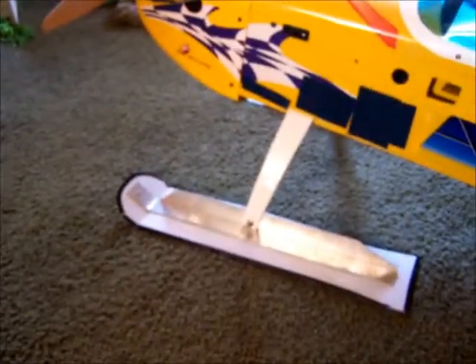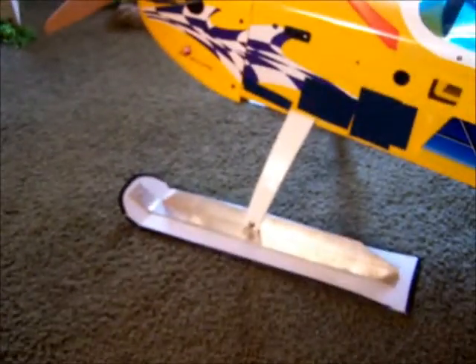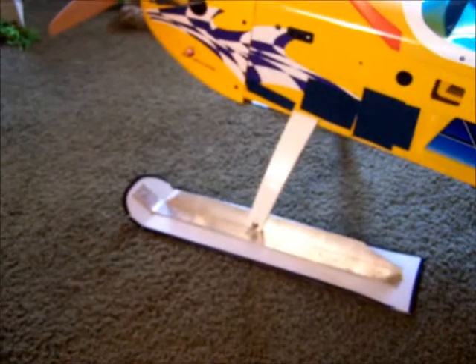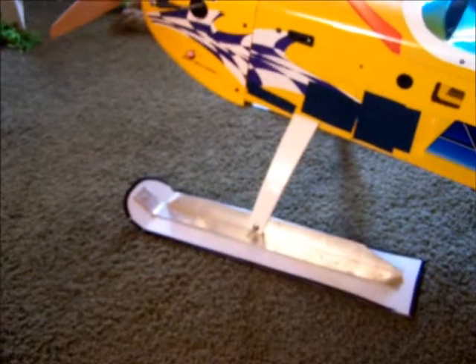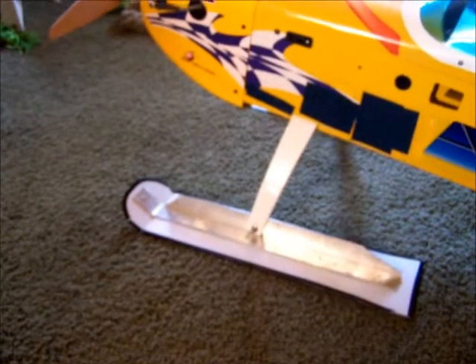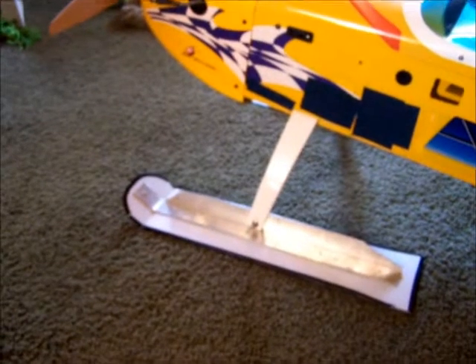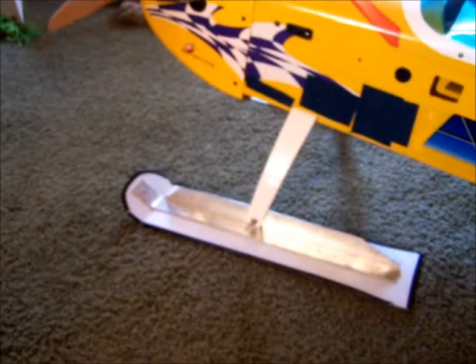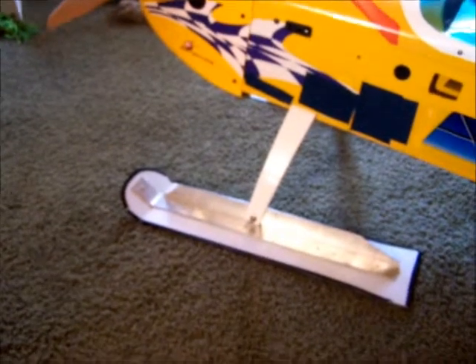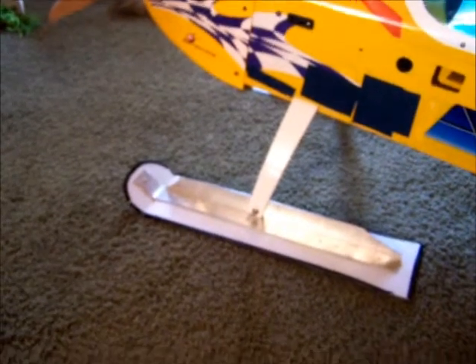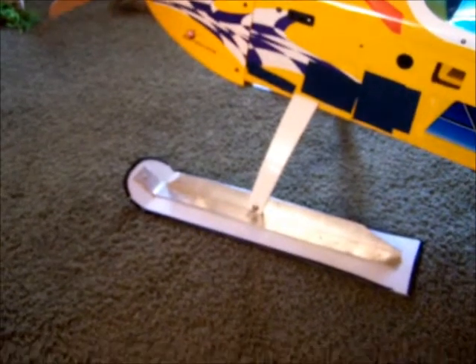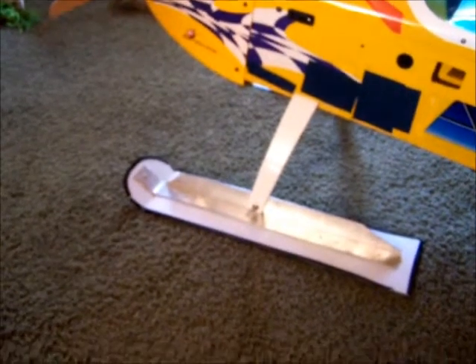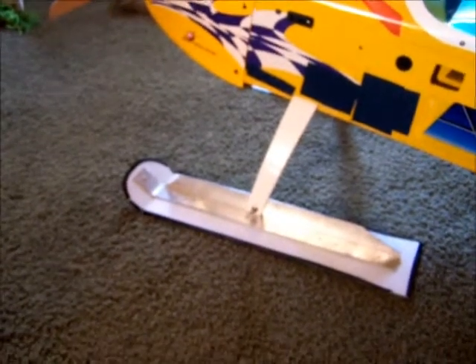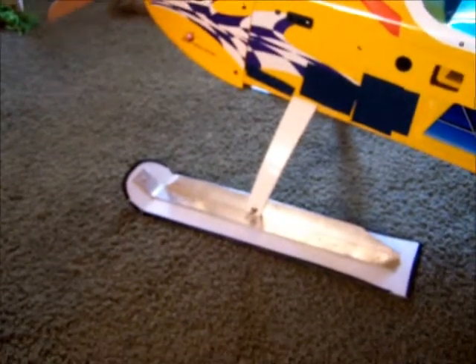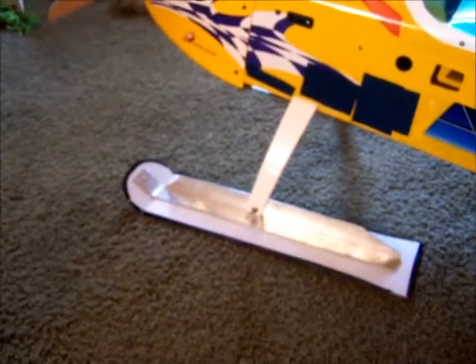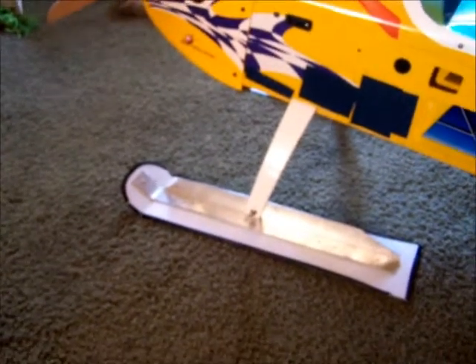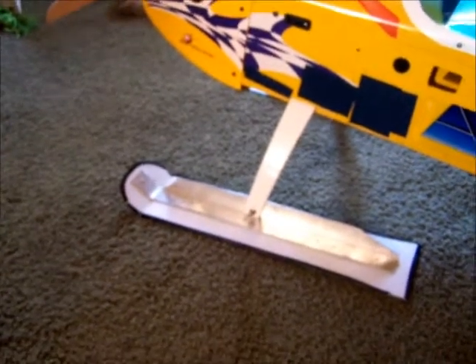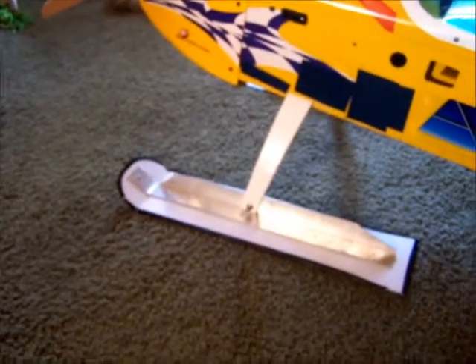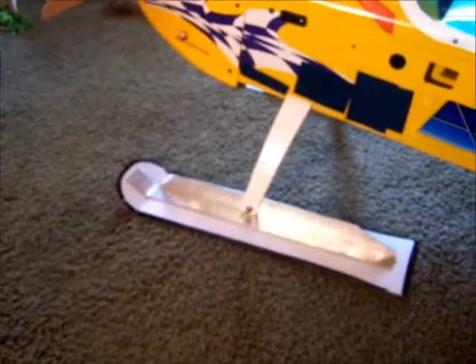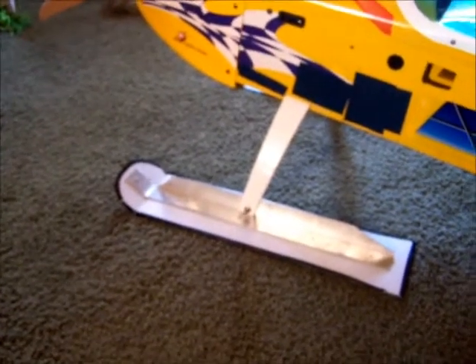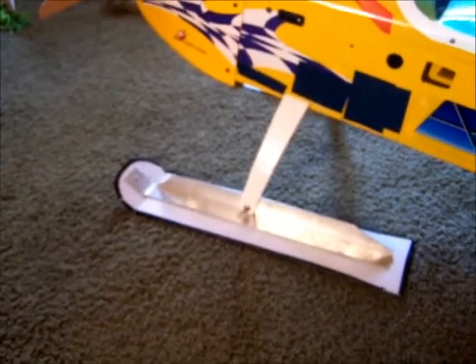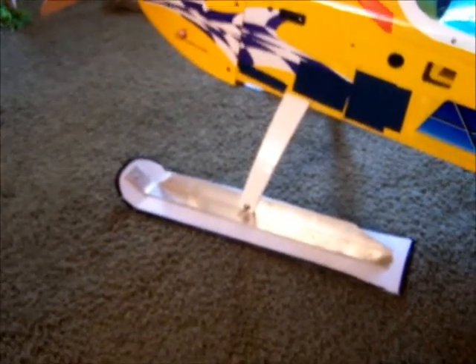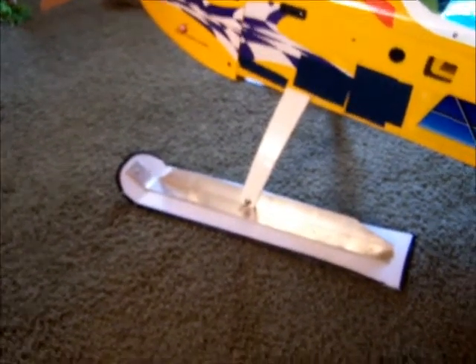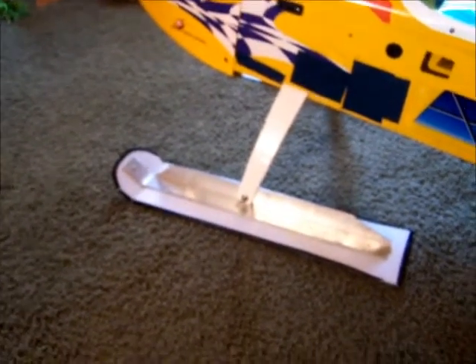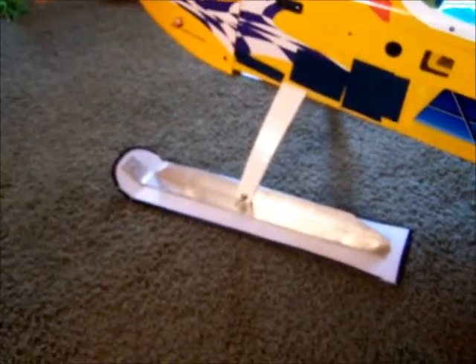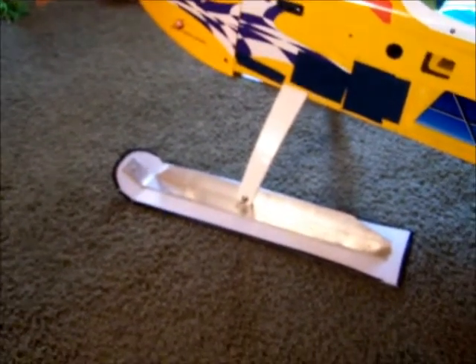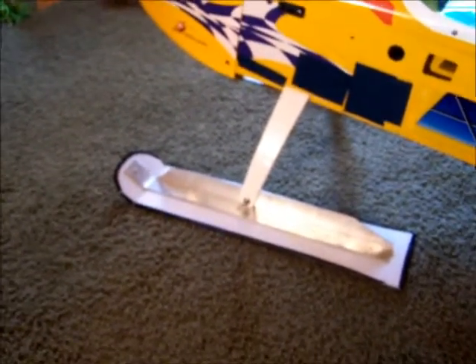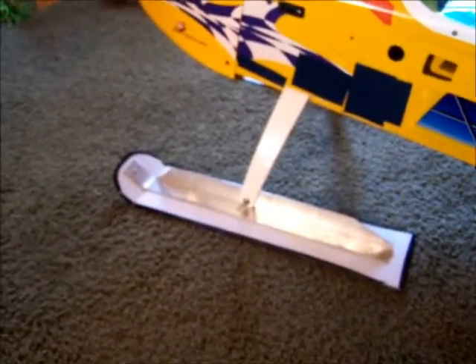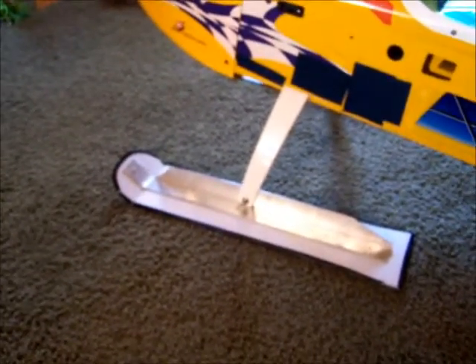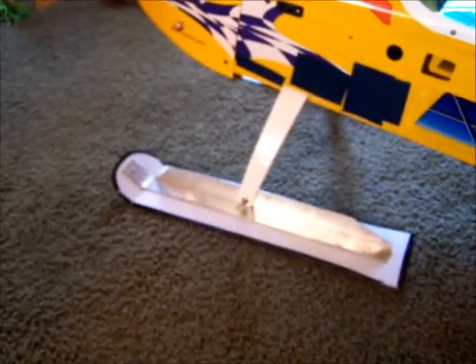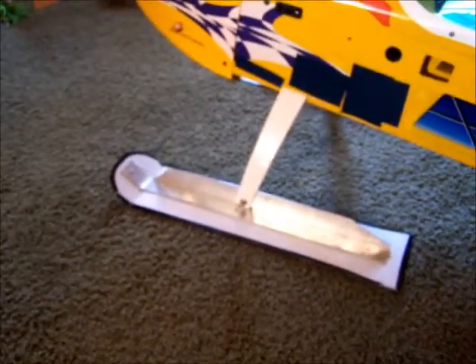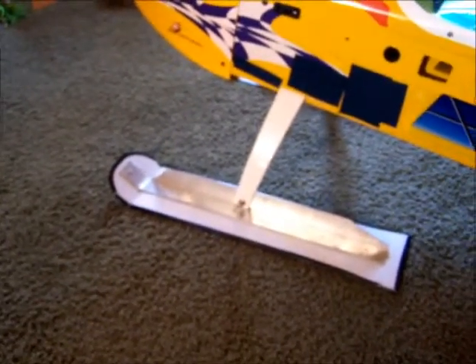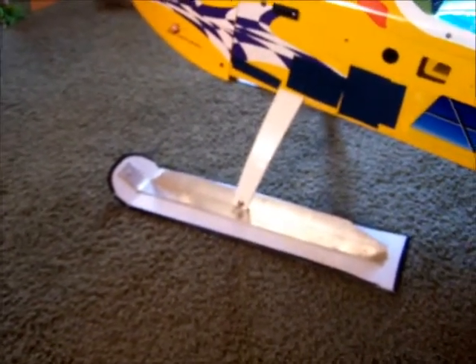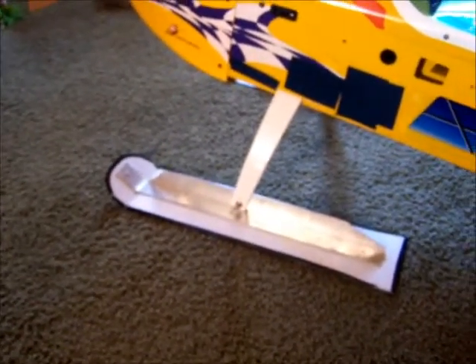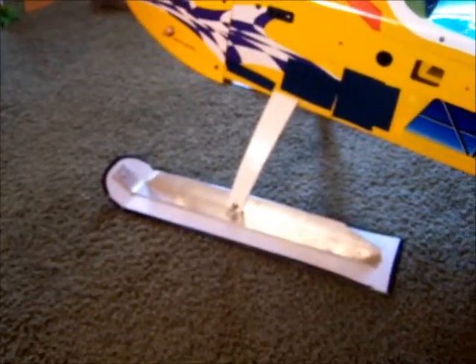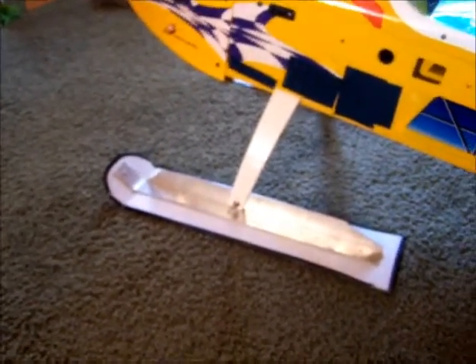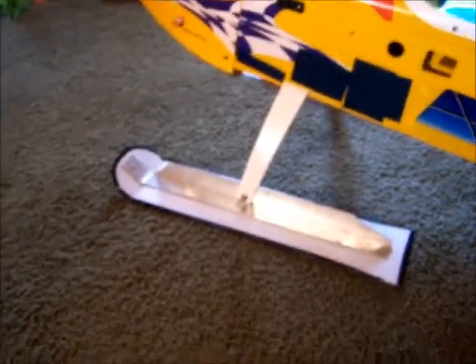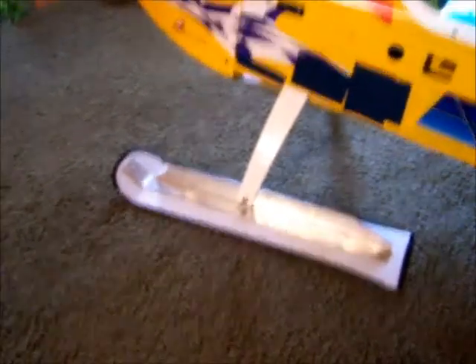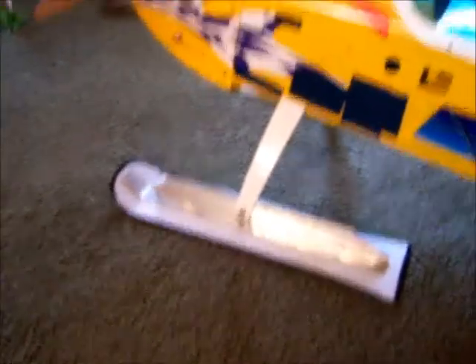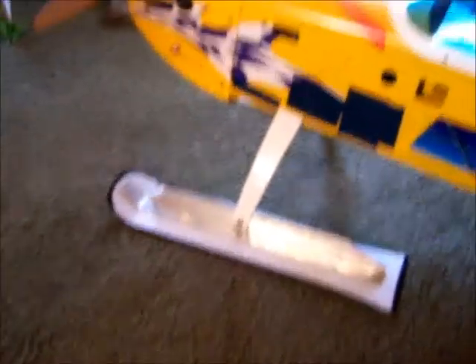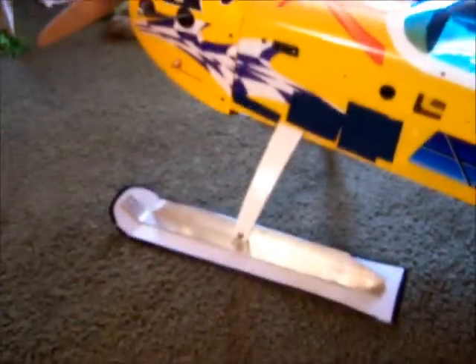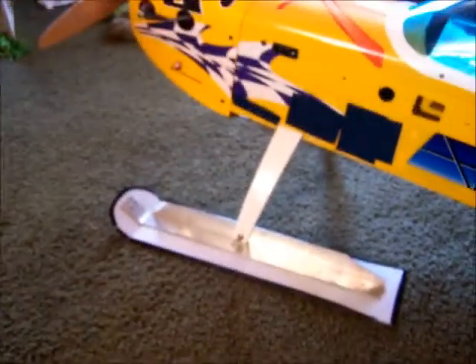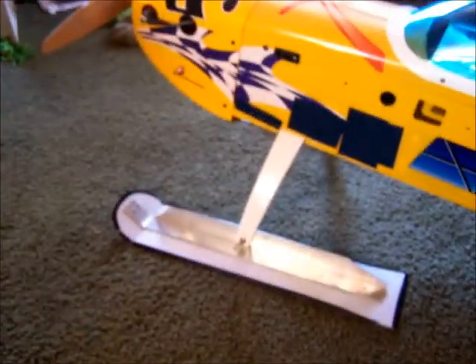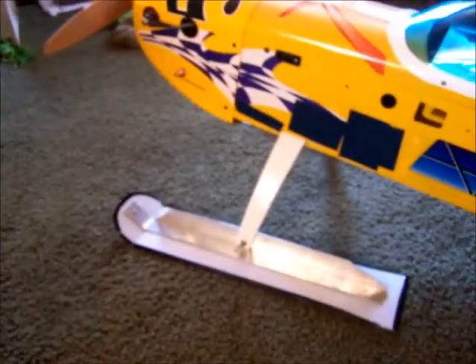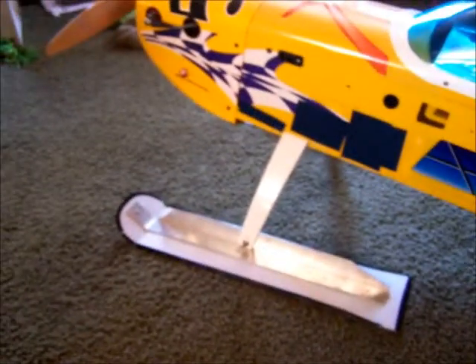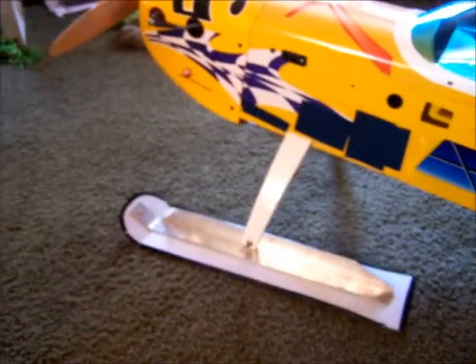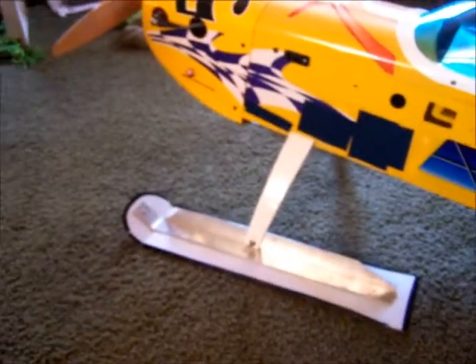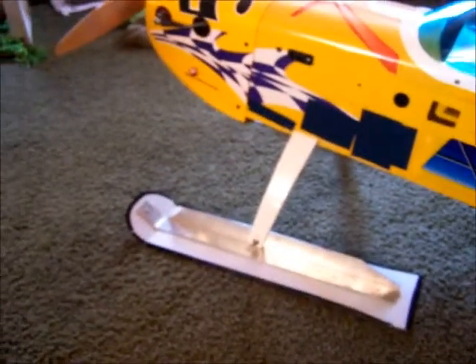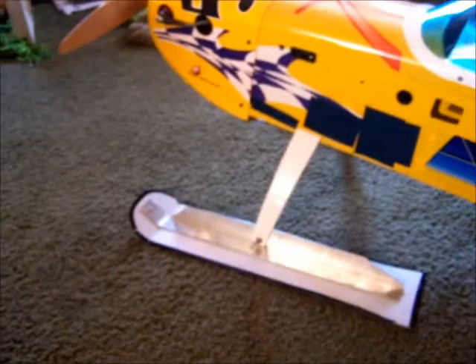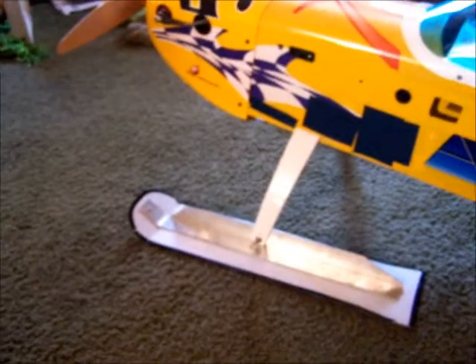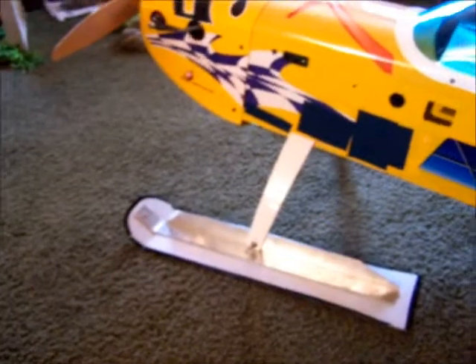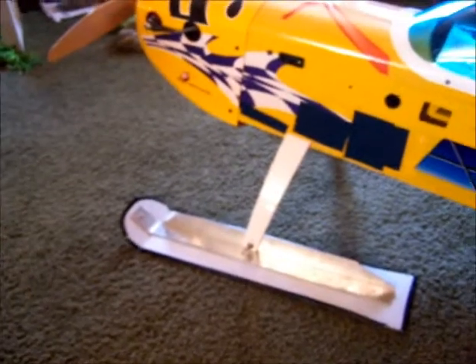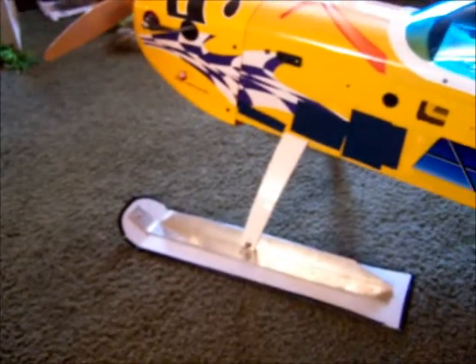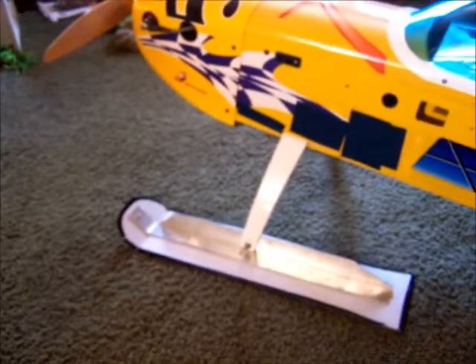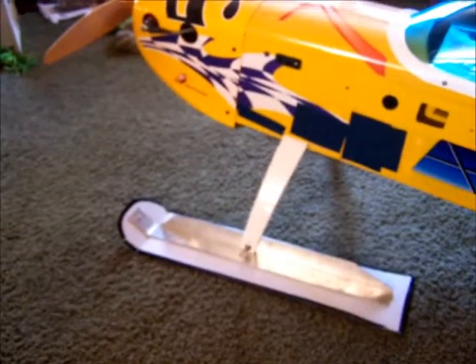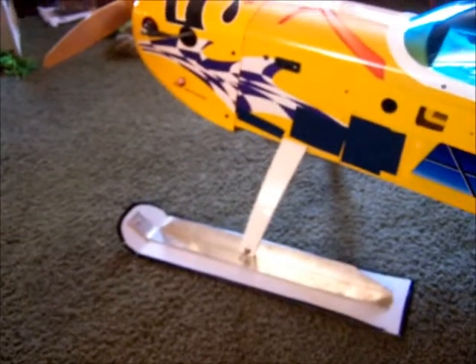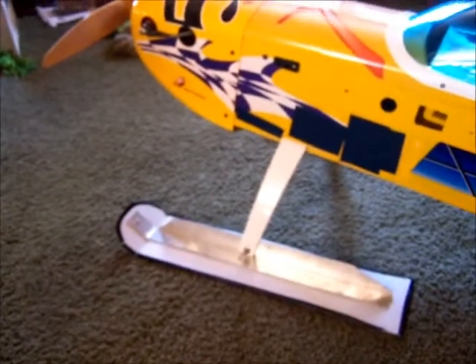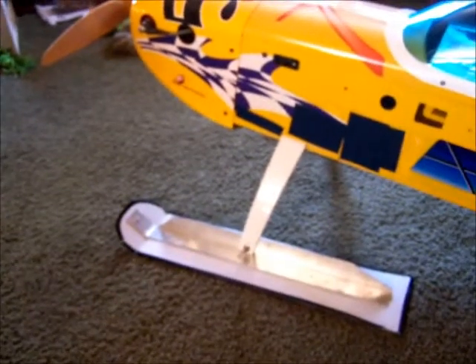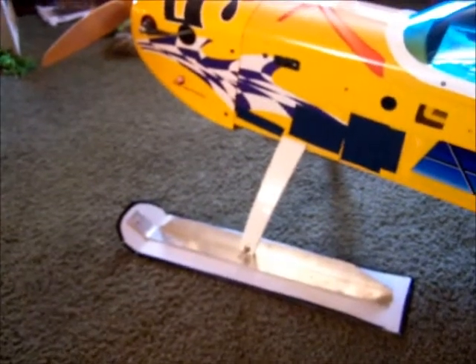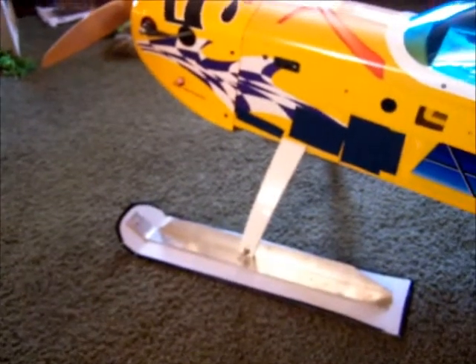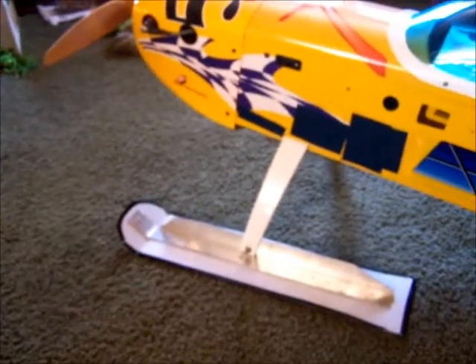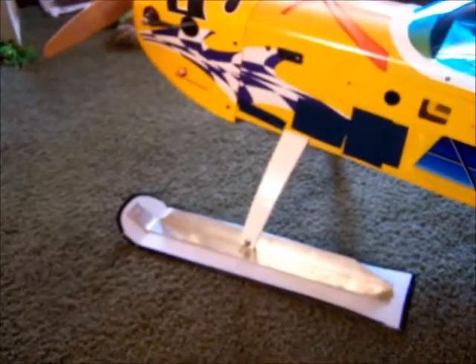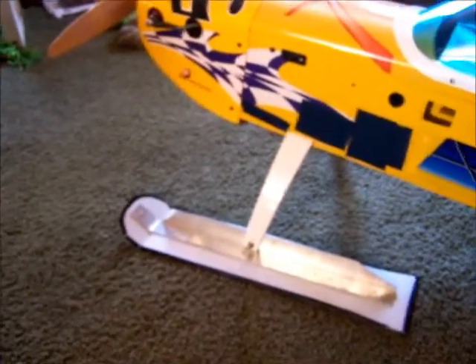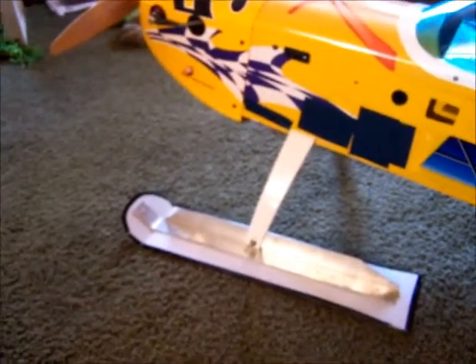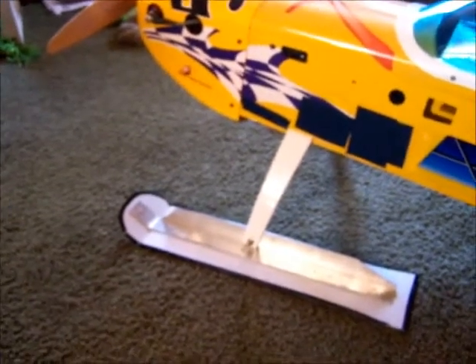We'll try to get it flown soon. It's been really windy here so we've got to wait for the wind to die down. Alright, catch you guys later.